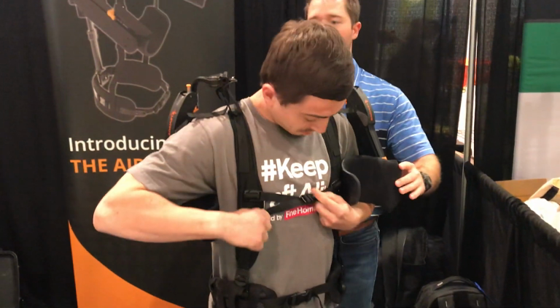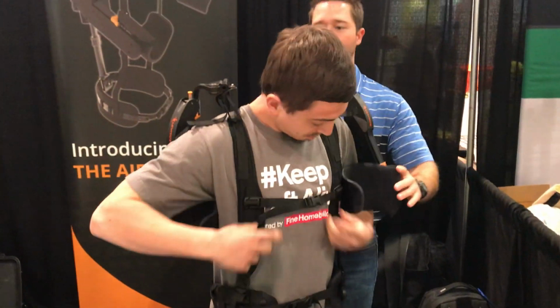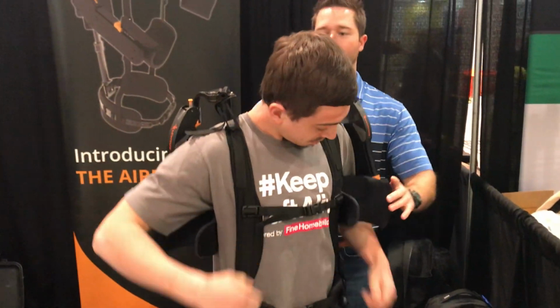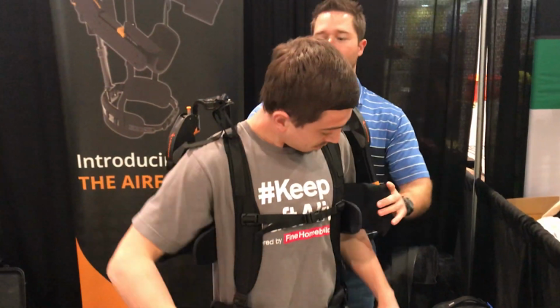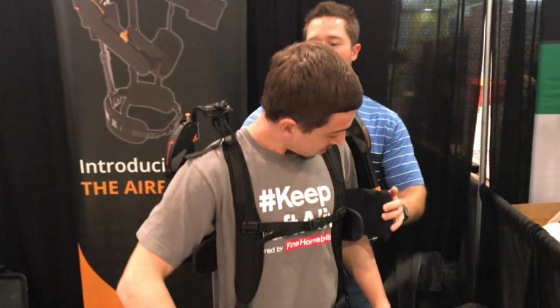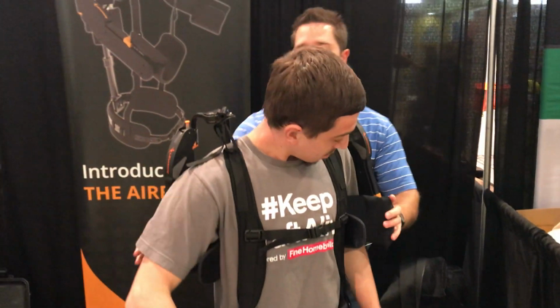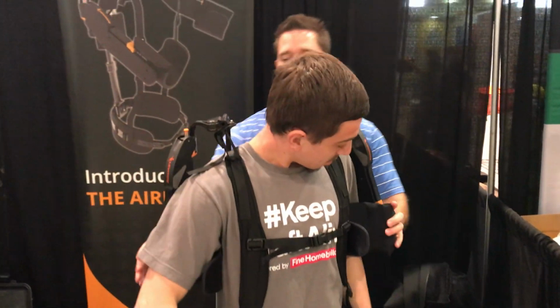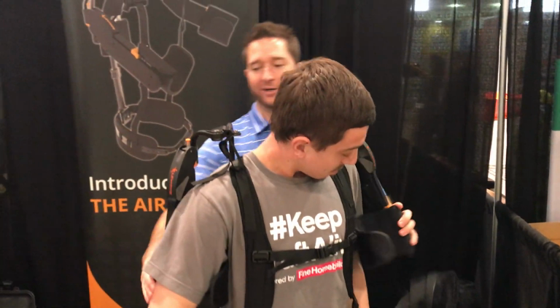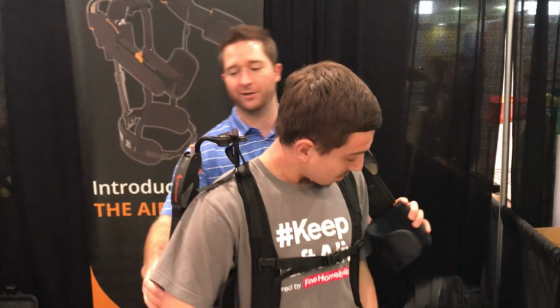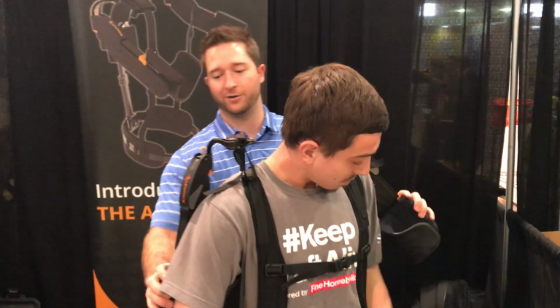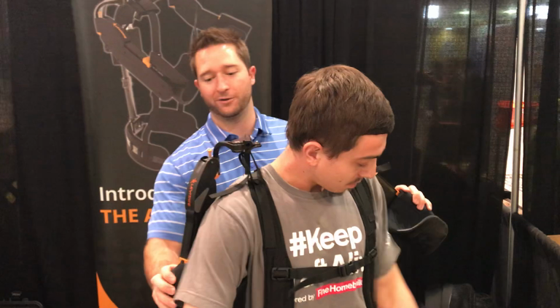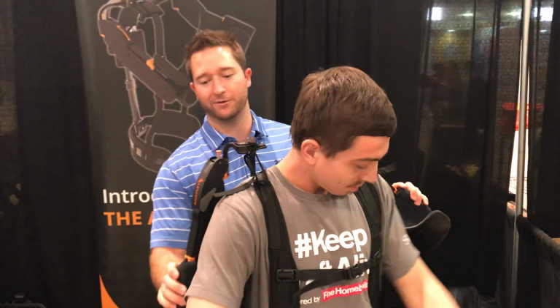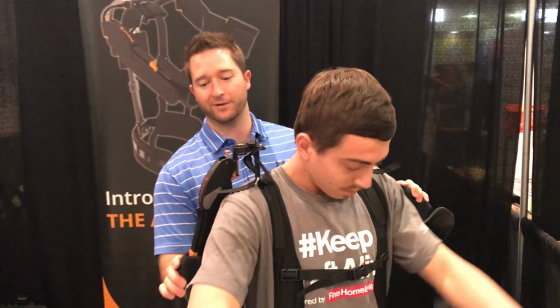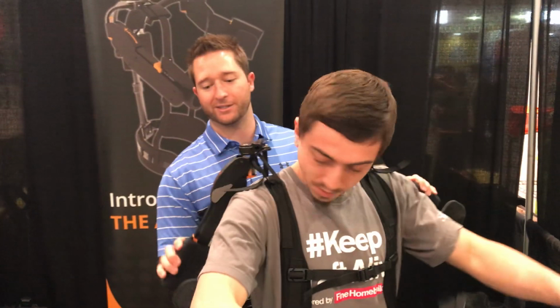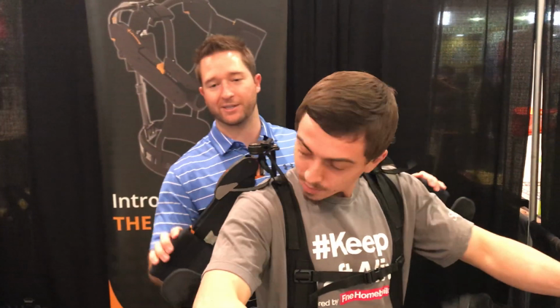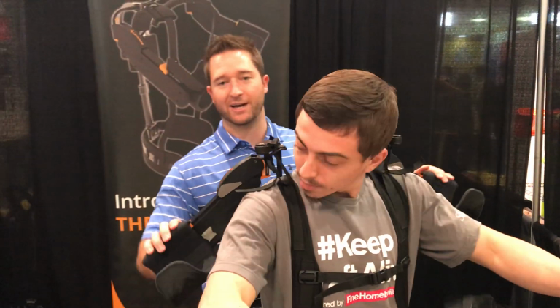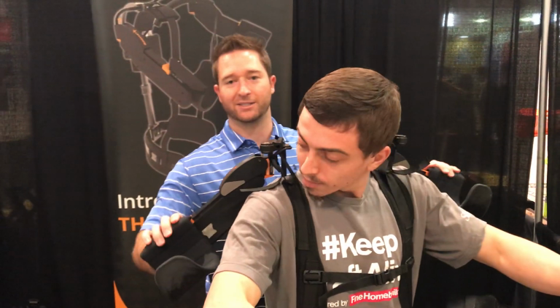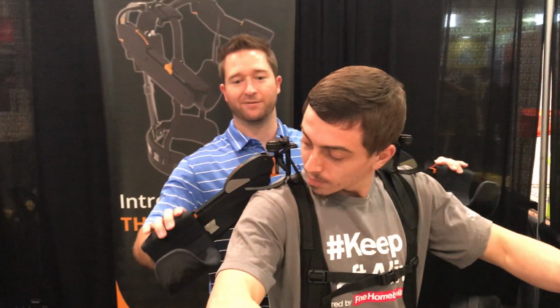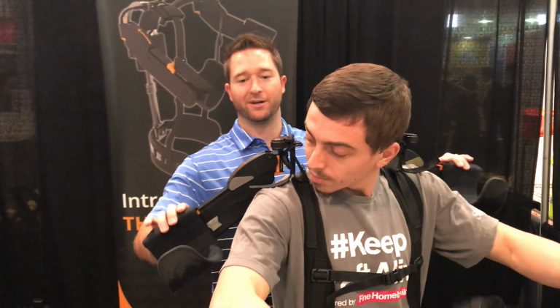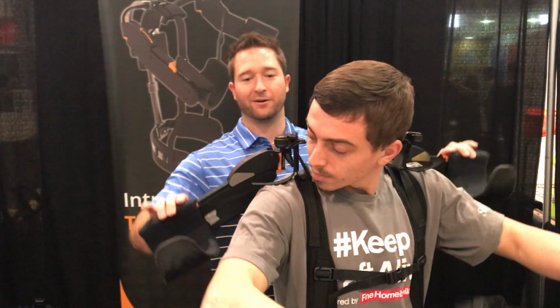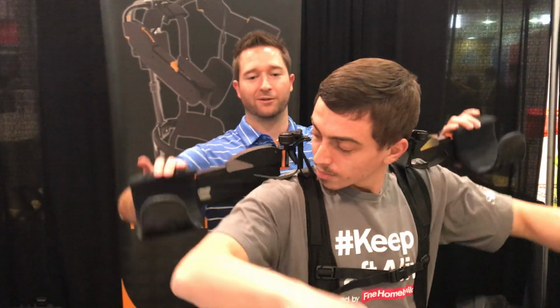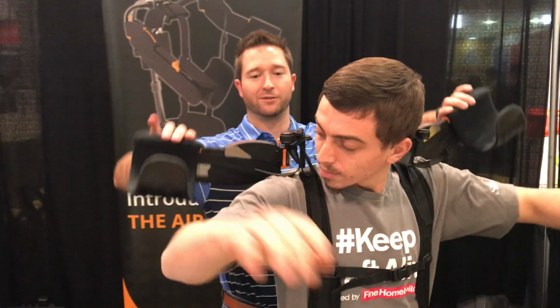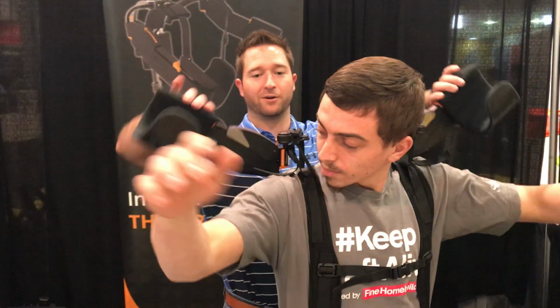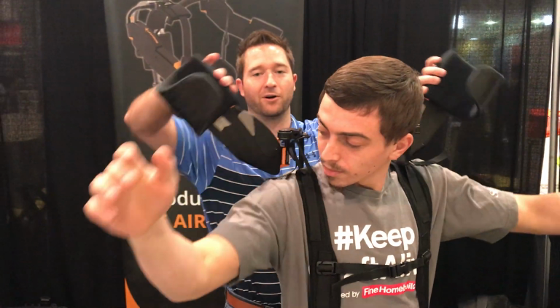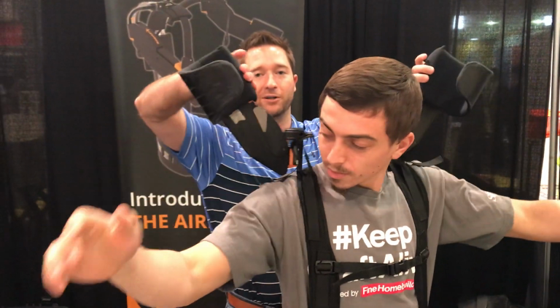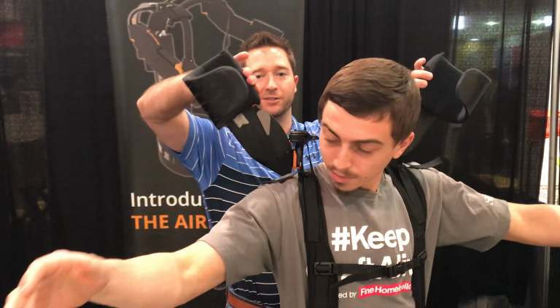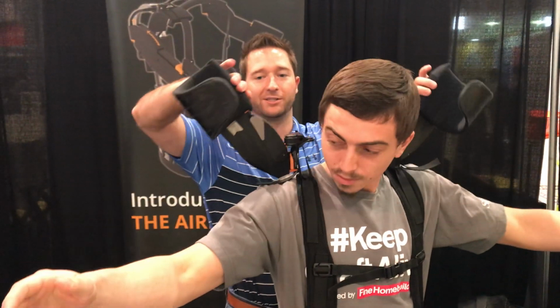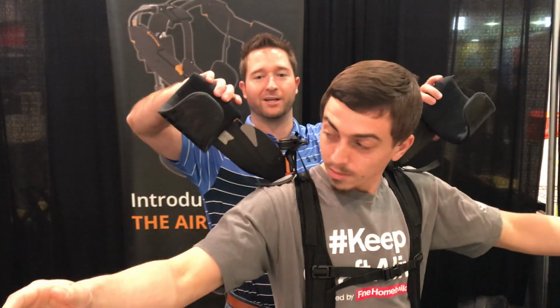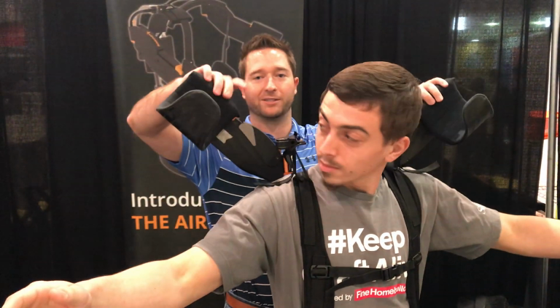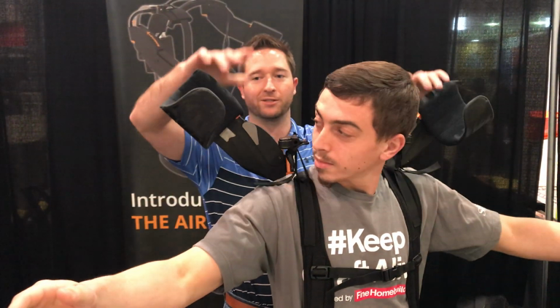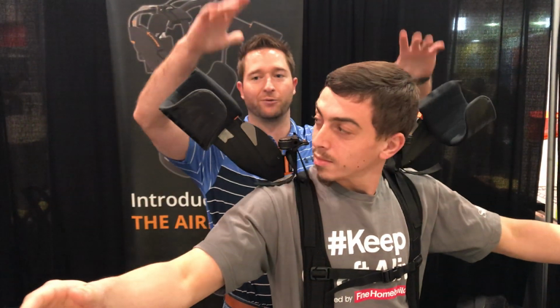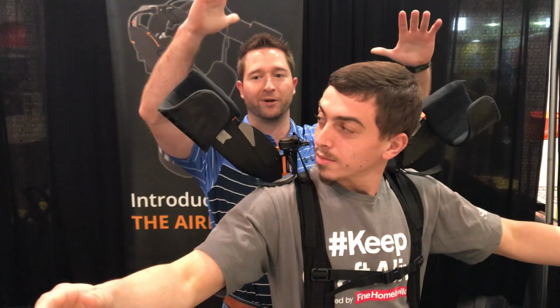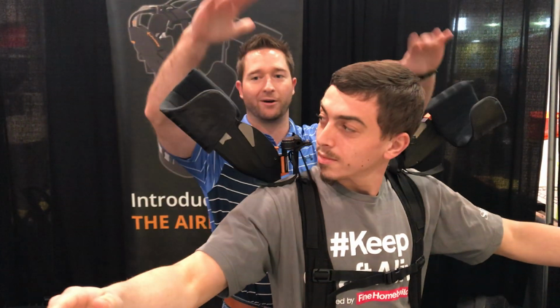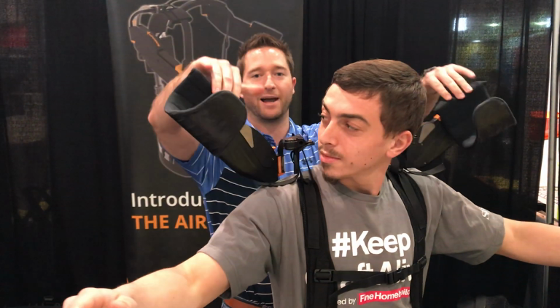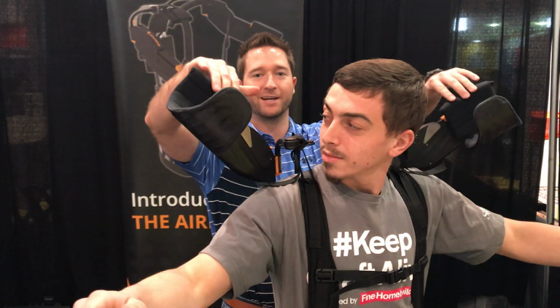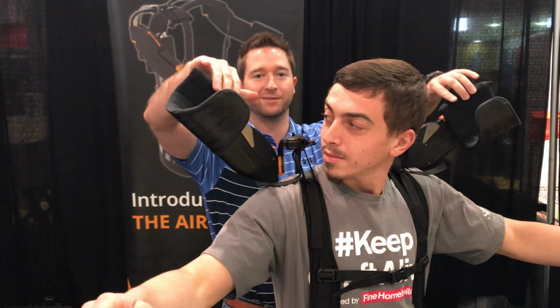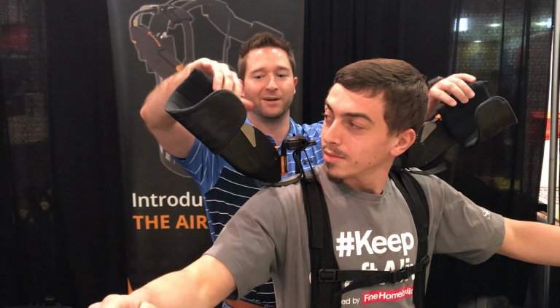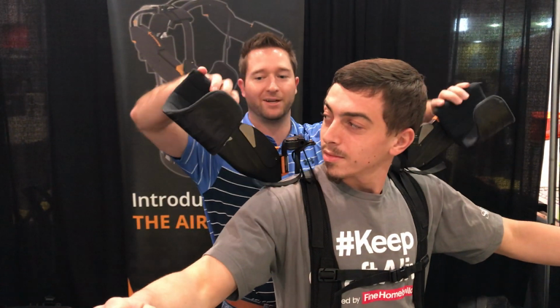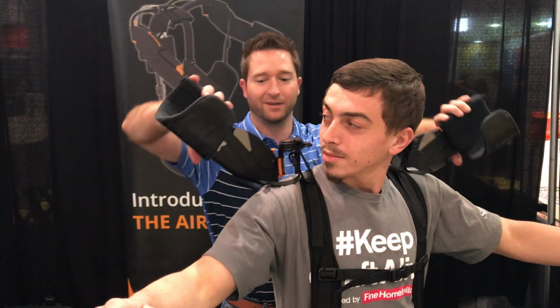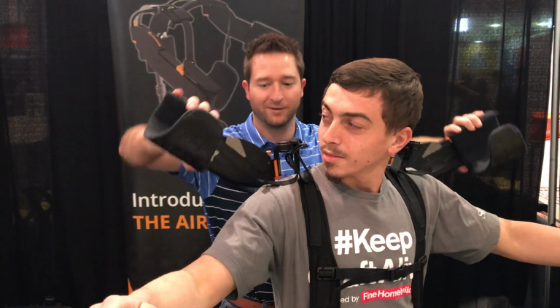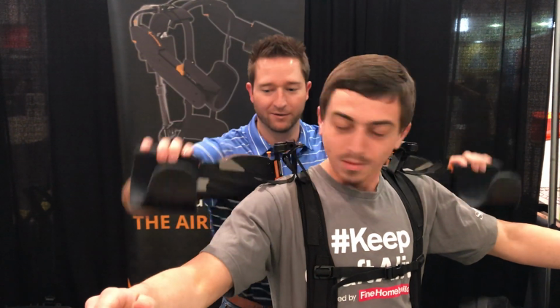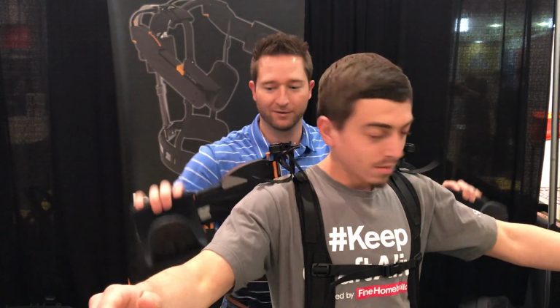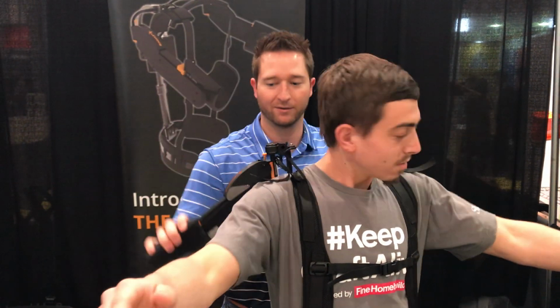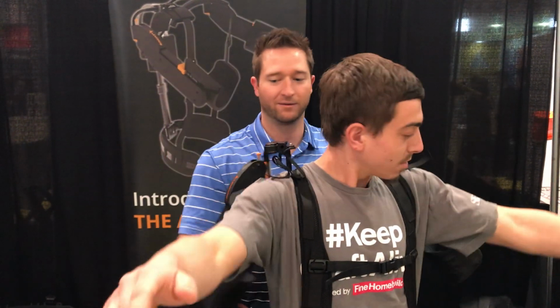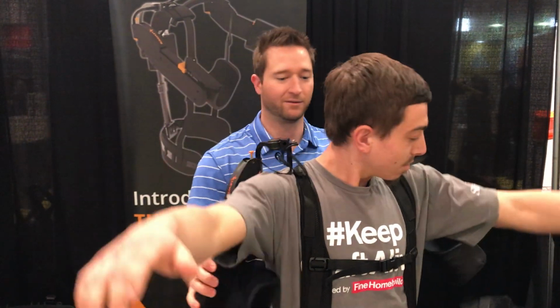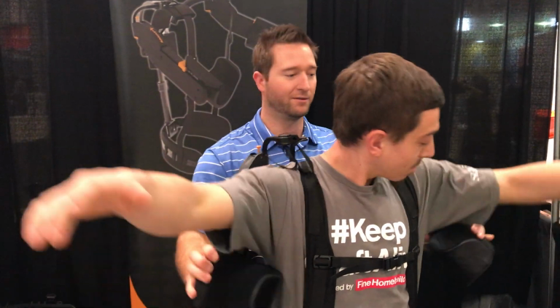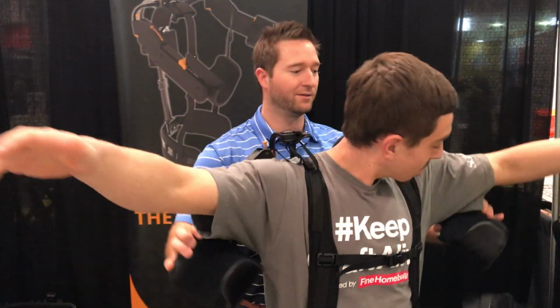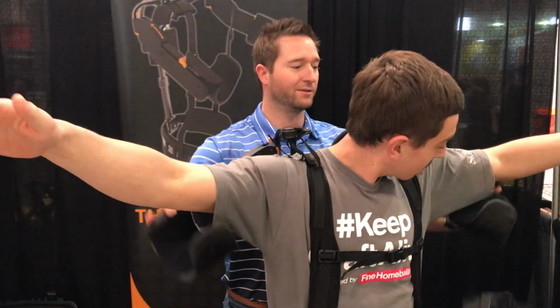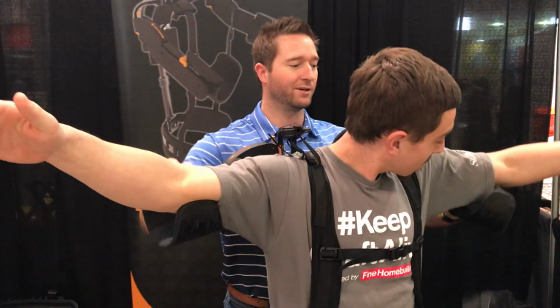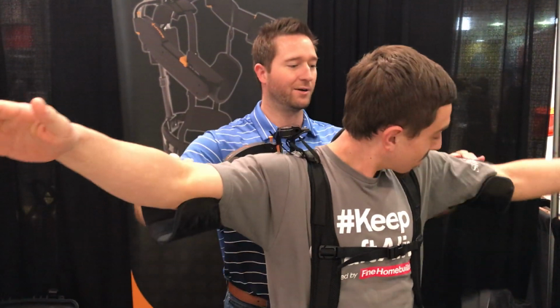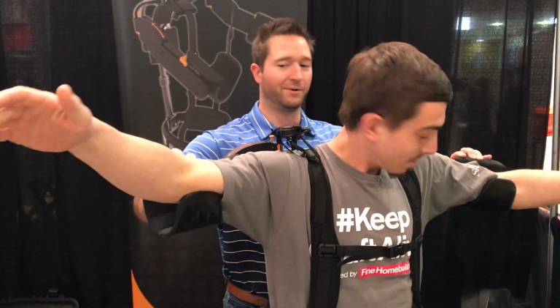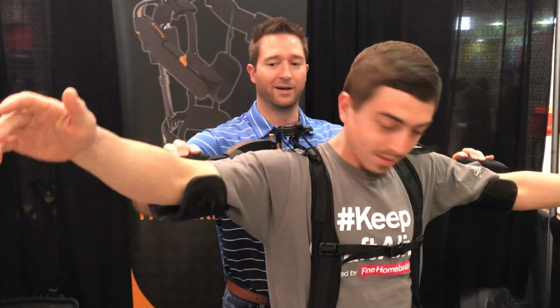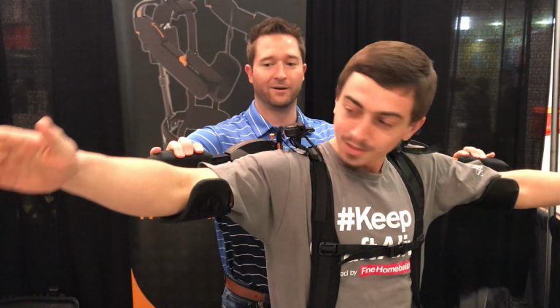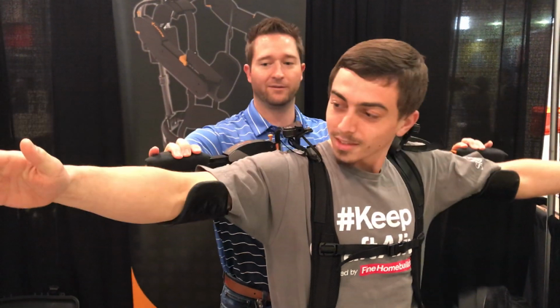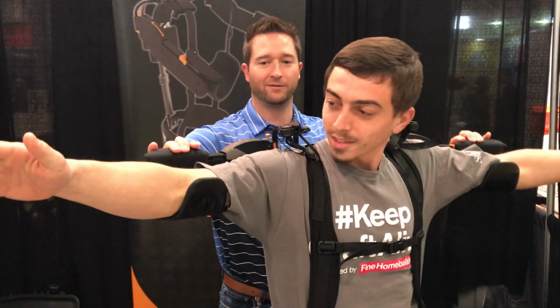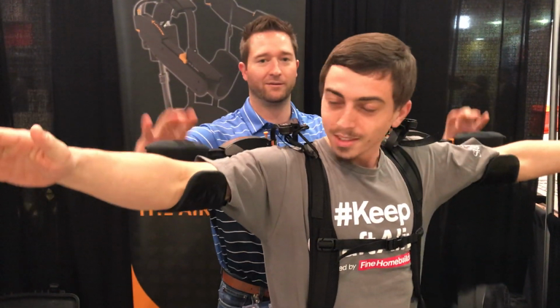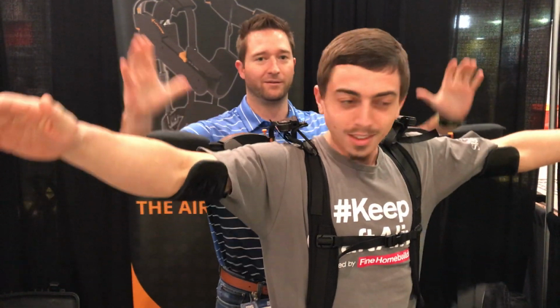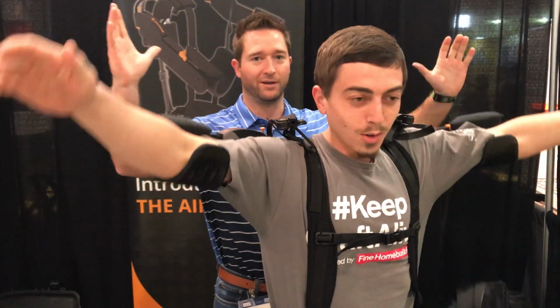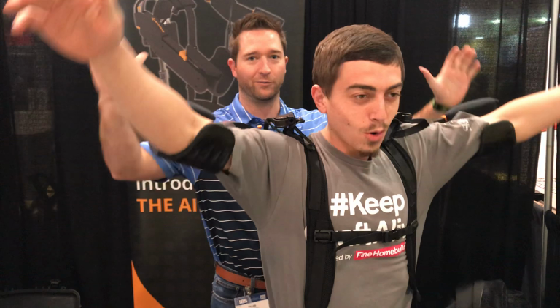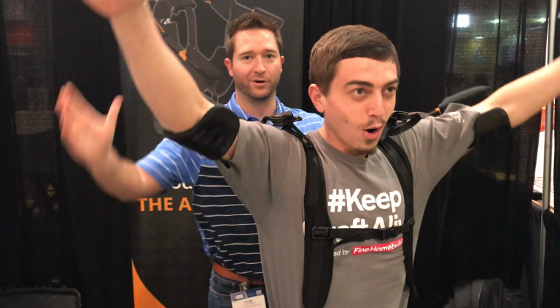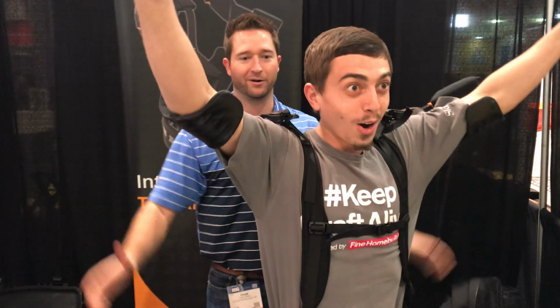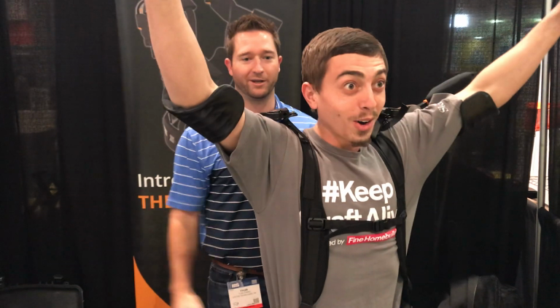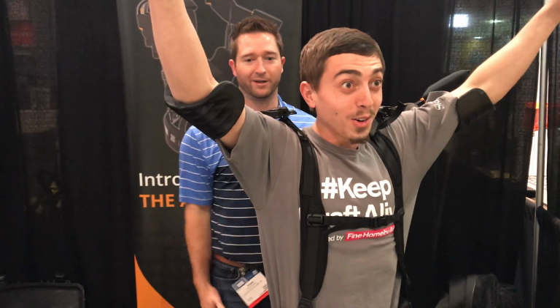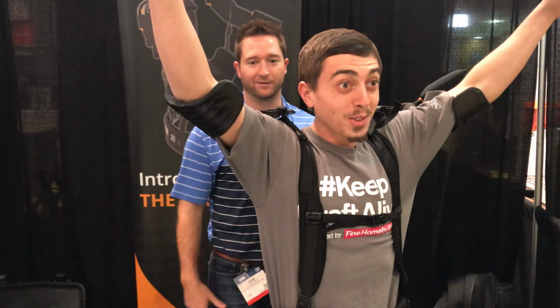Now all we need to do is activate our cassette. So we are activated — come down, and we are in.